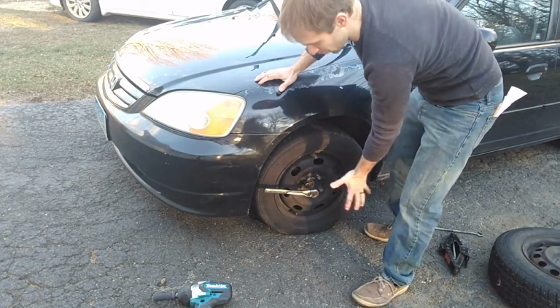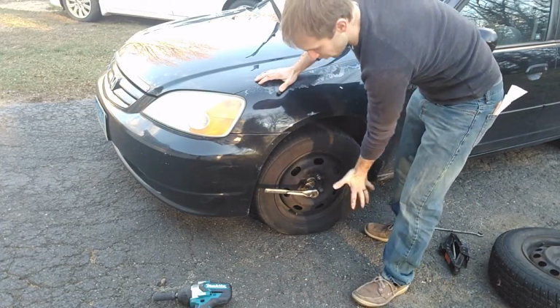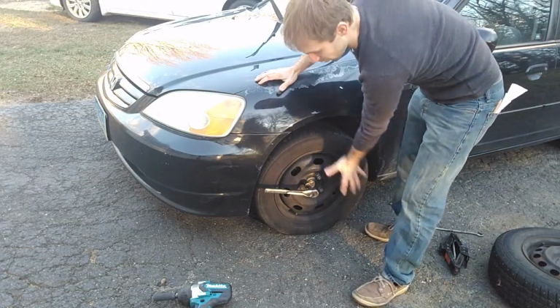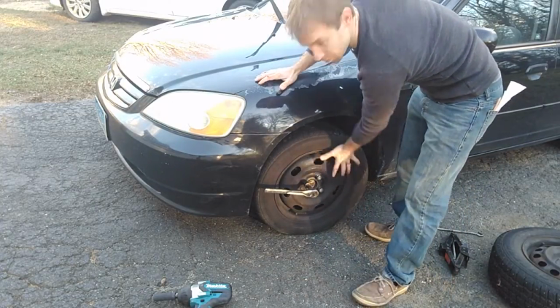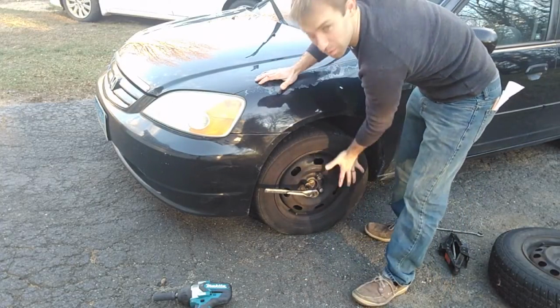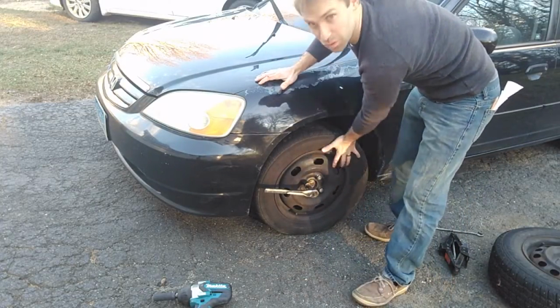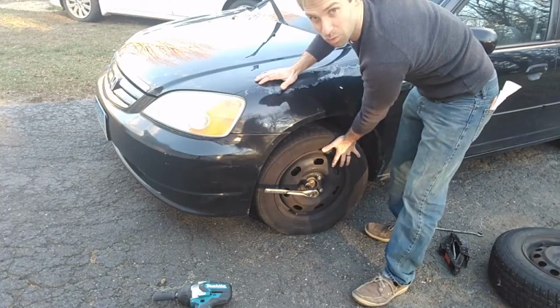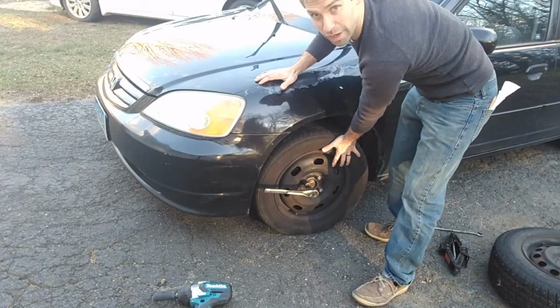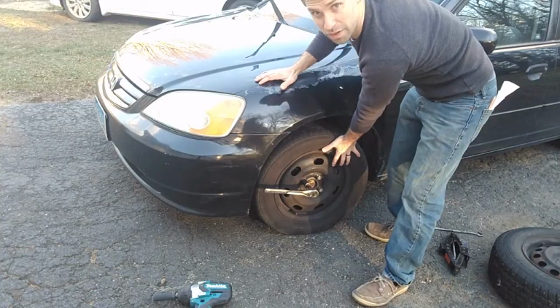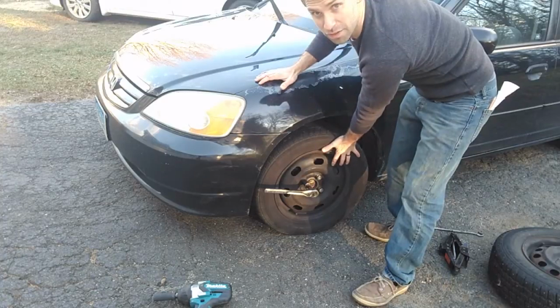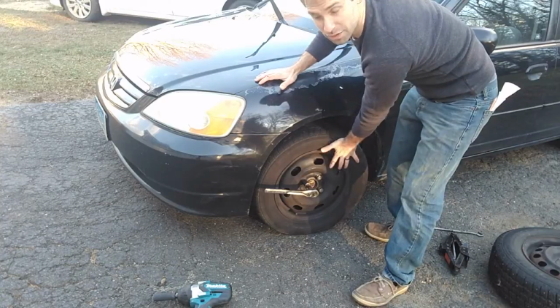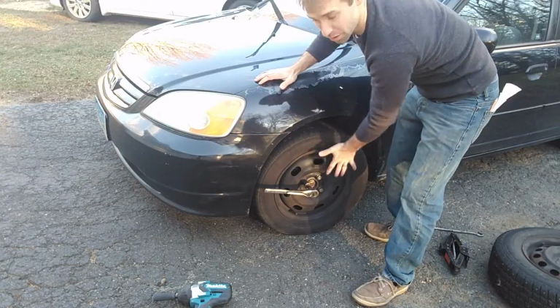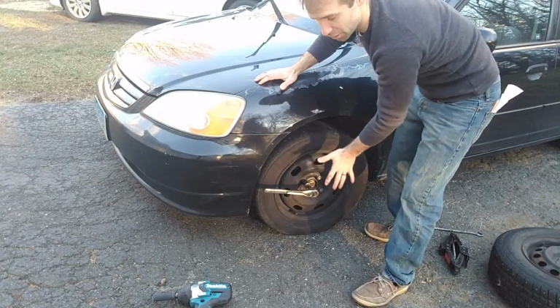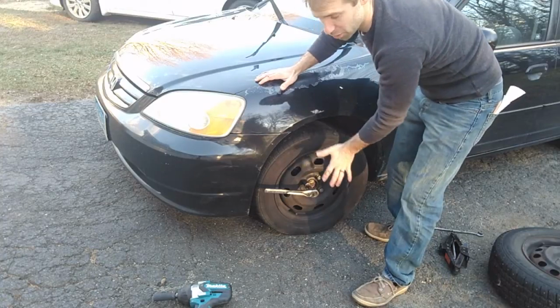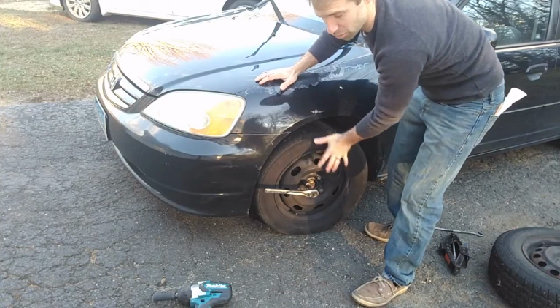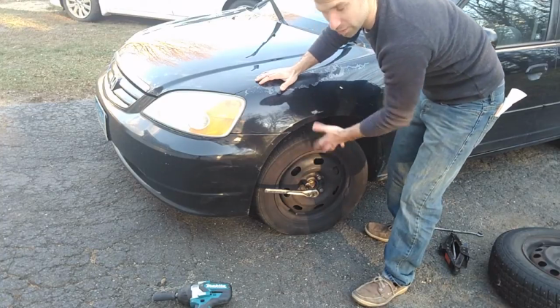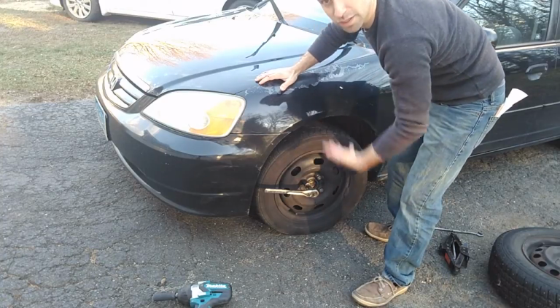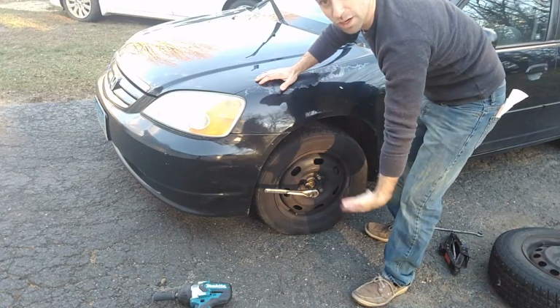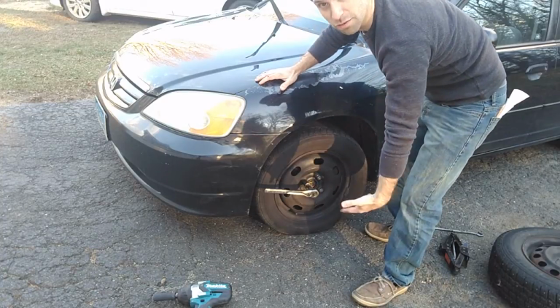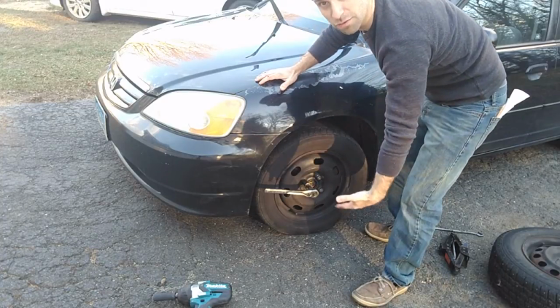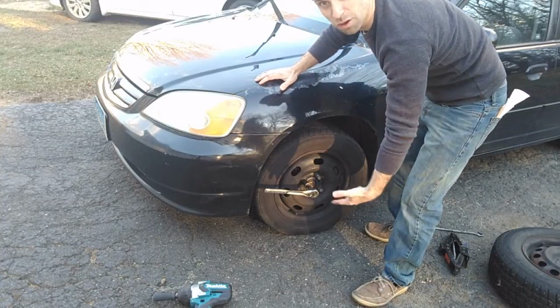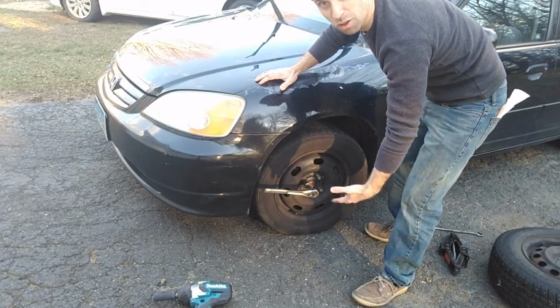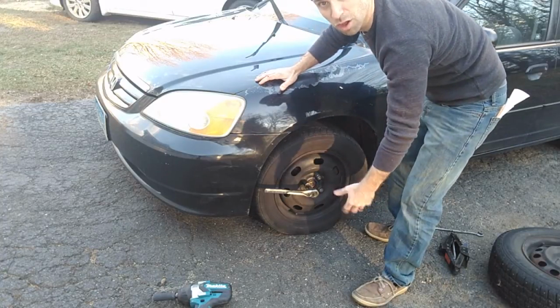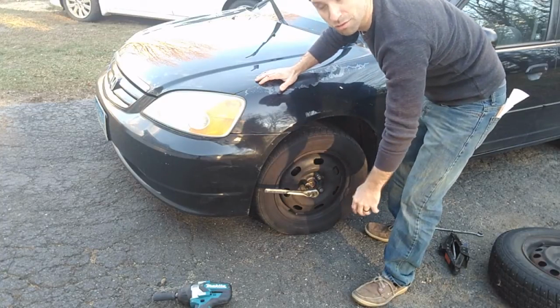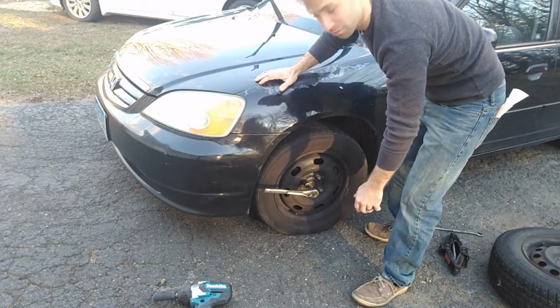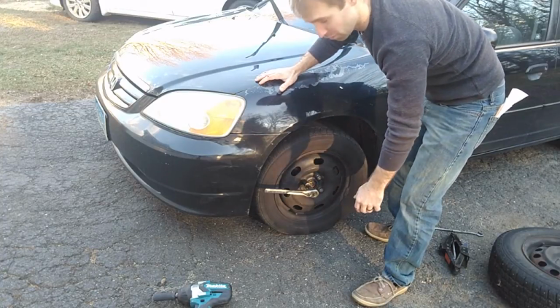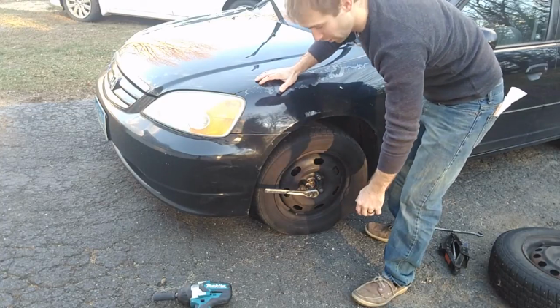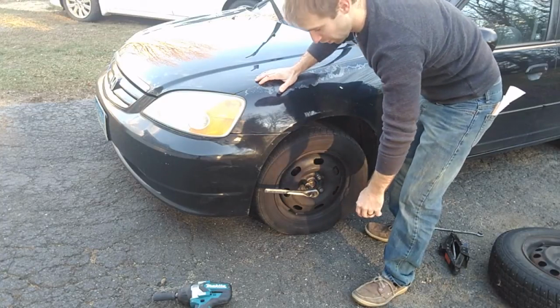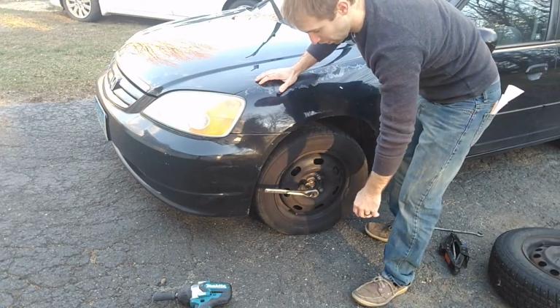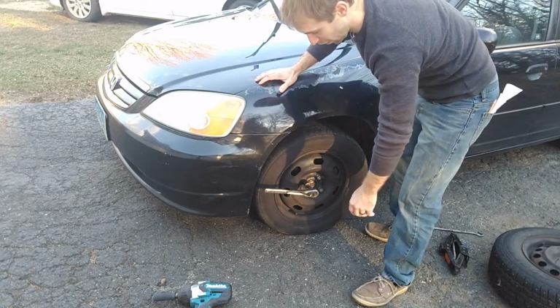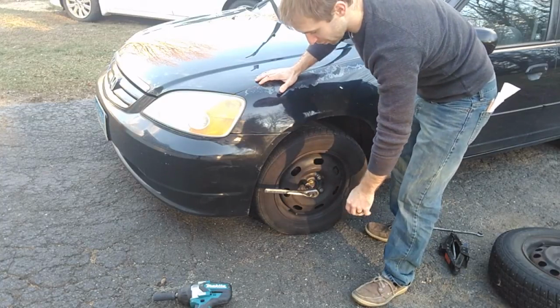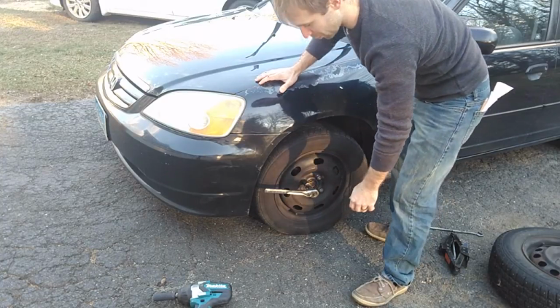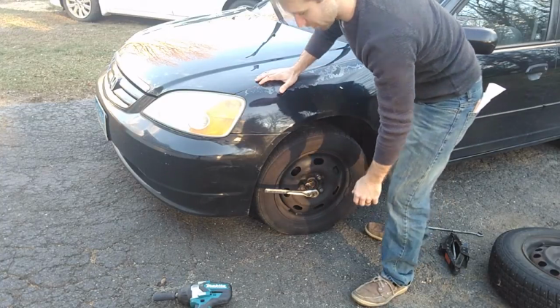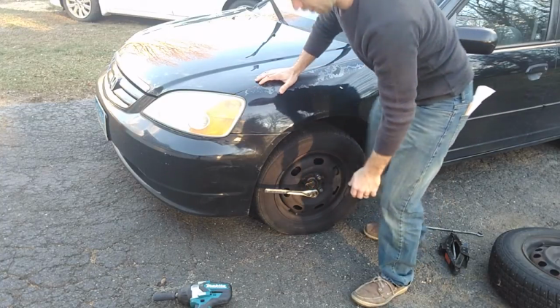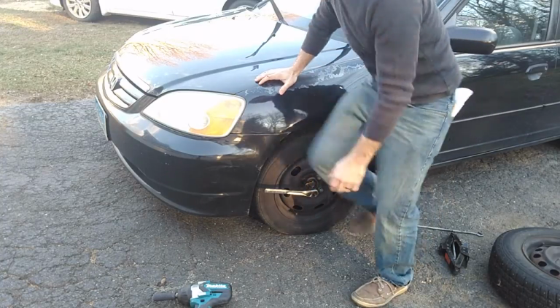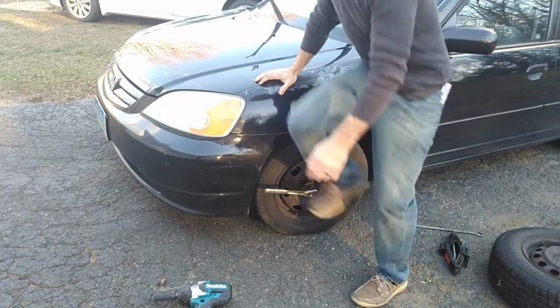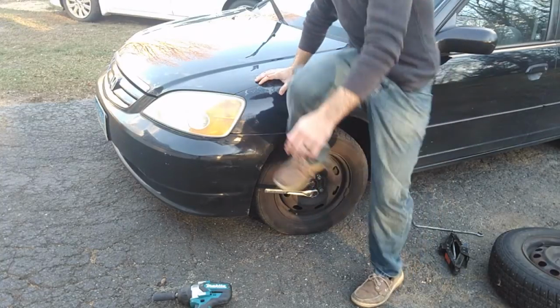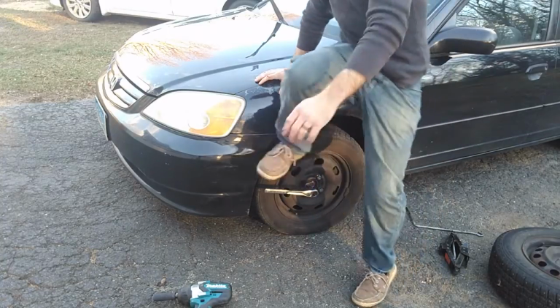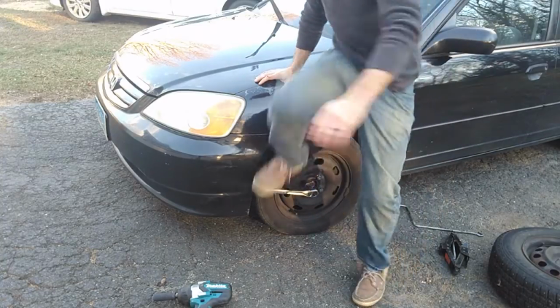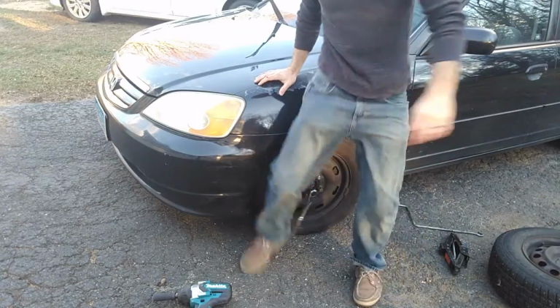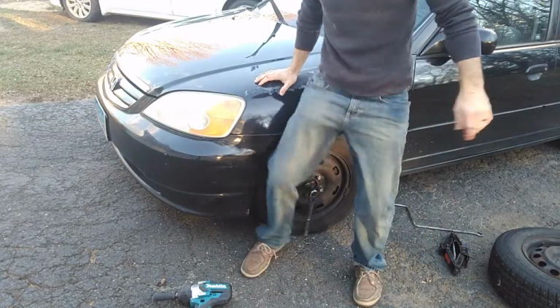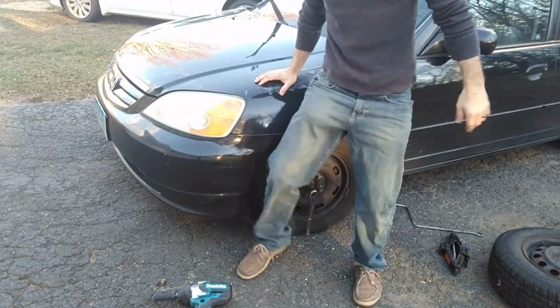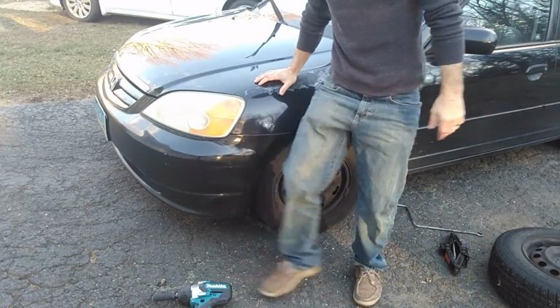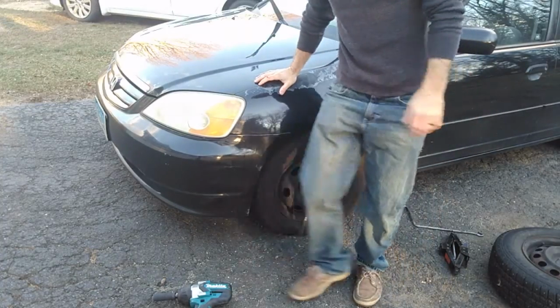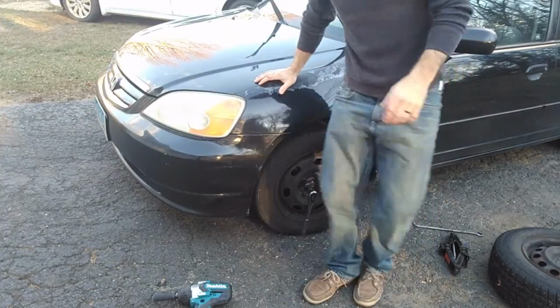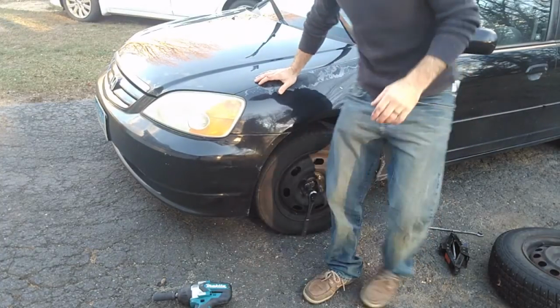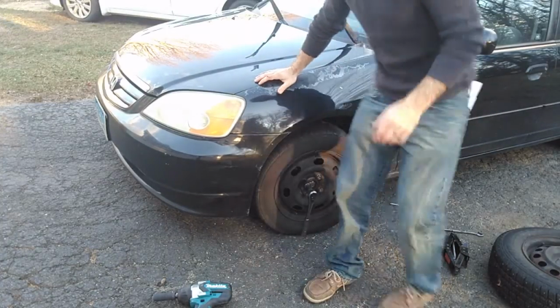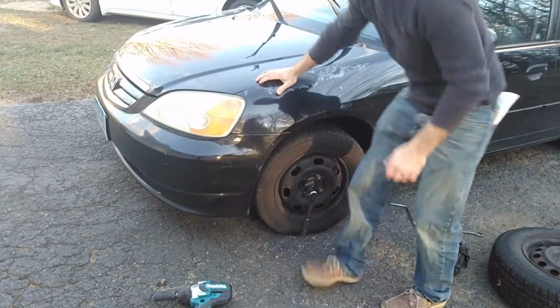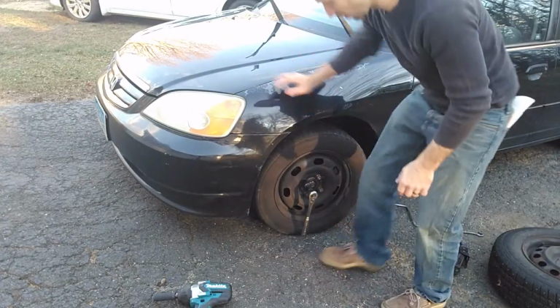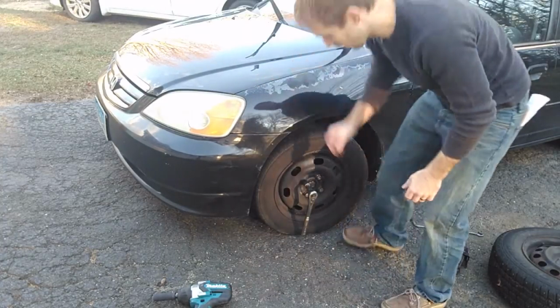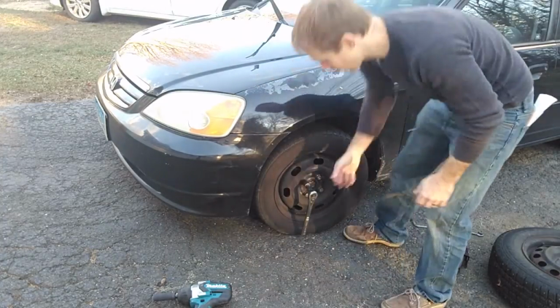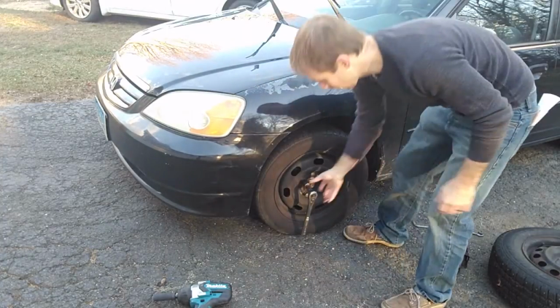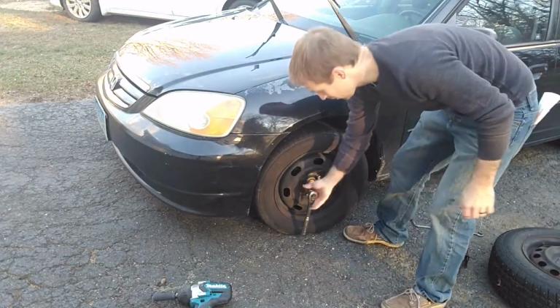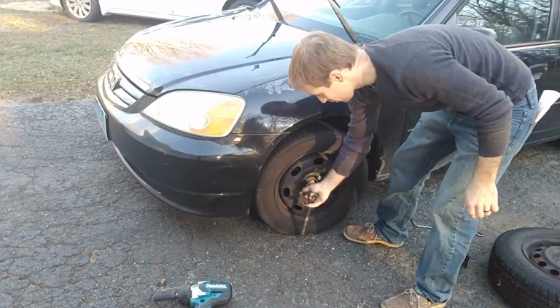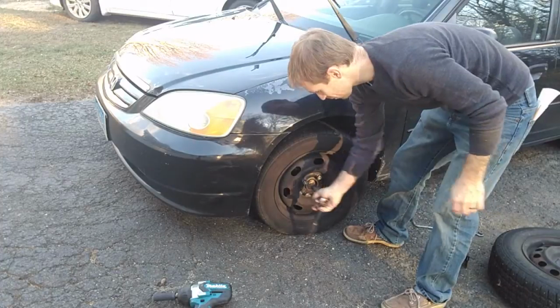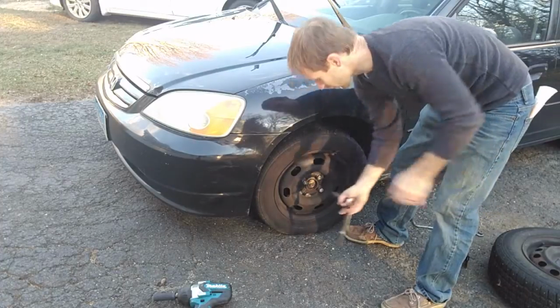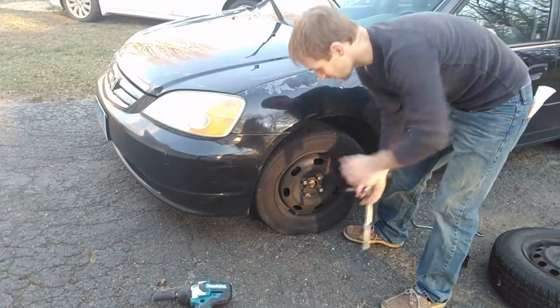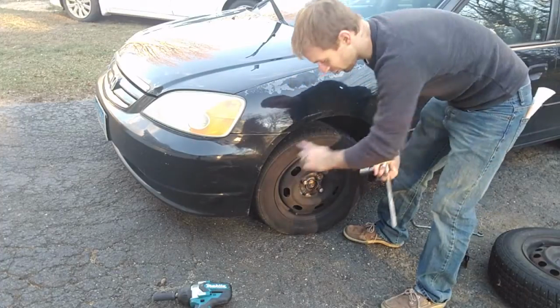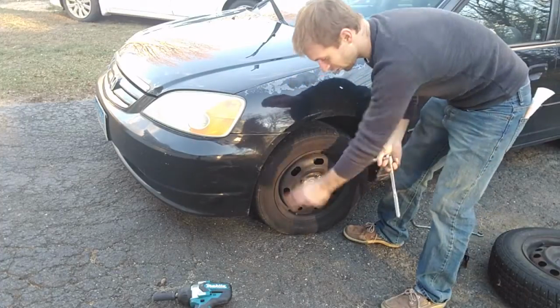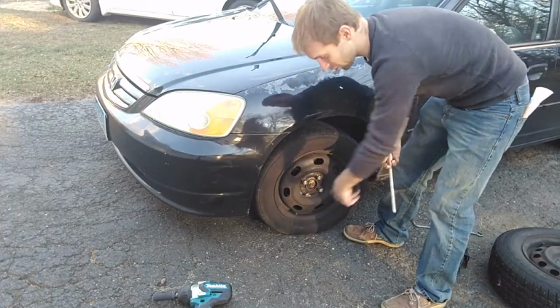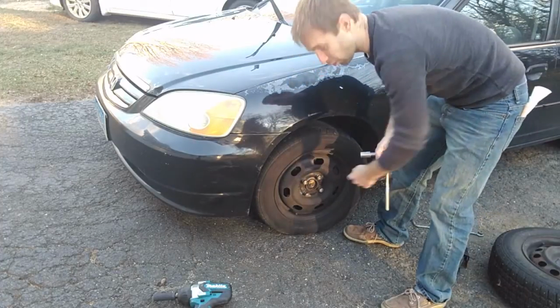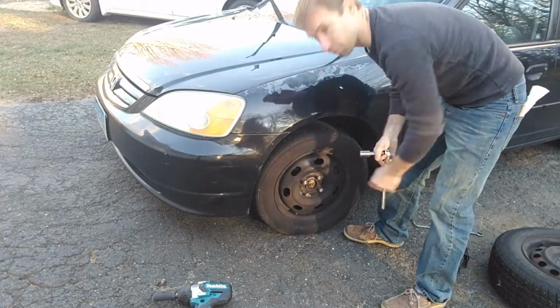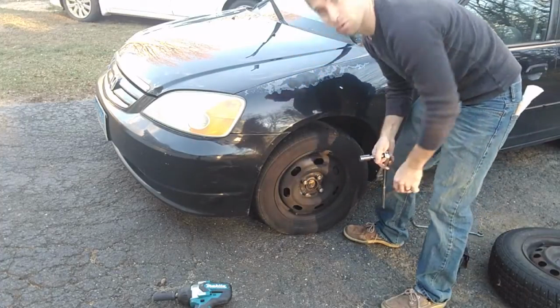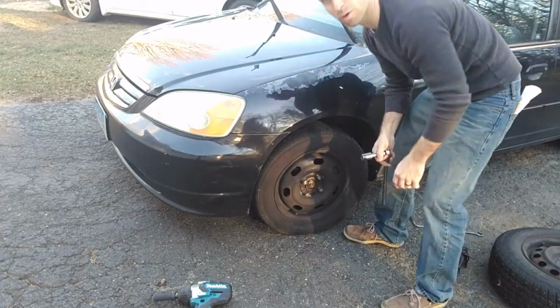Remember, there's a bunch of weight on this still — you don't want the tire to fall off on you. So give it a good kick. You can do that to all four.